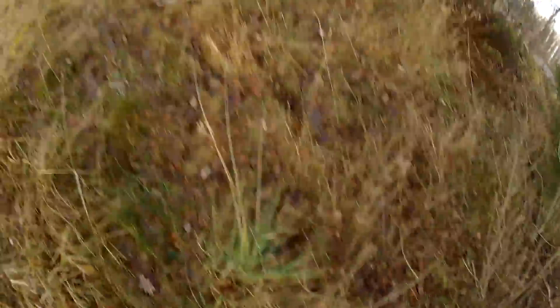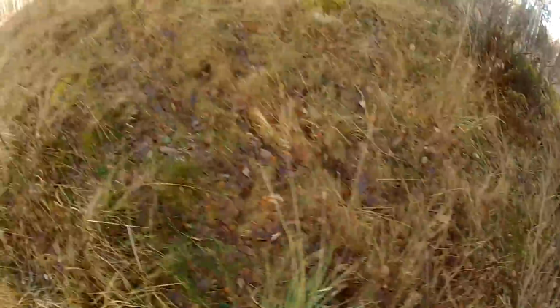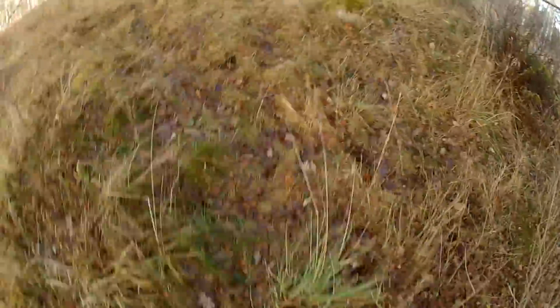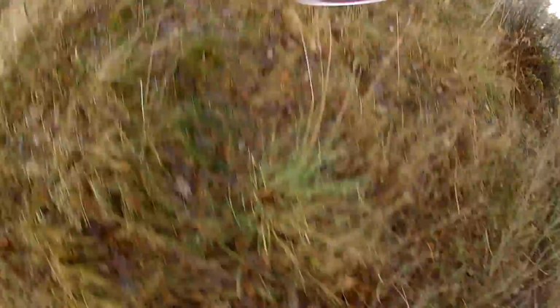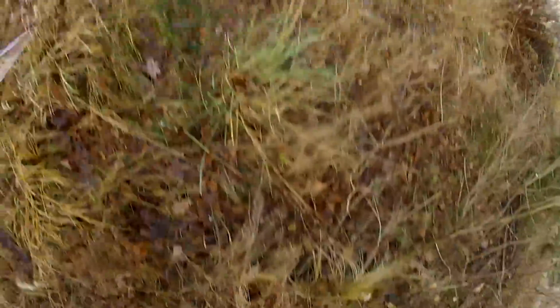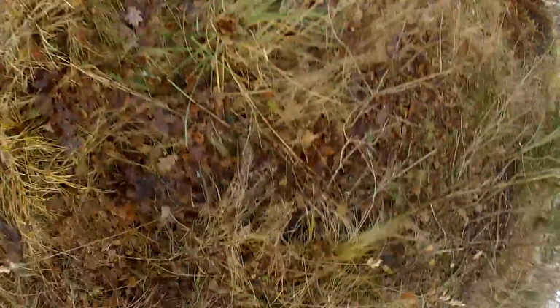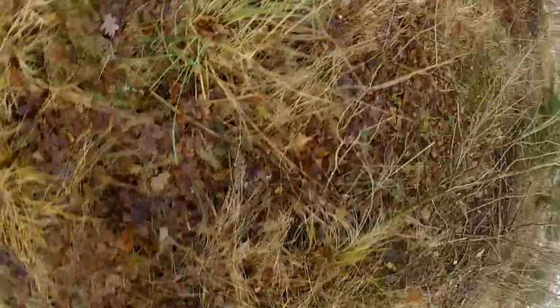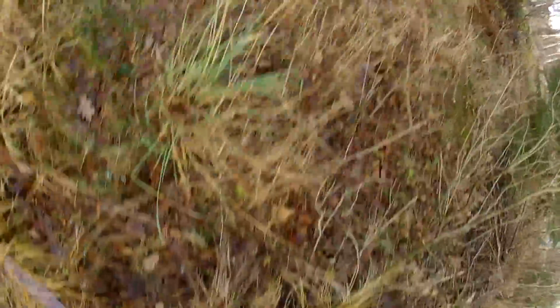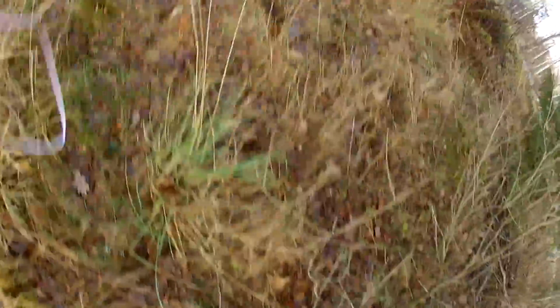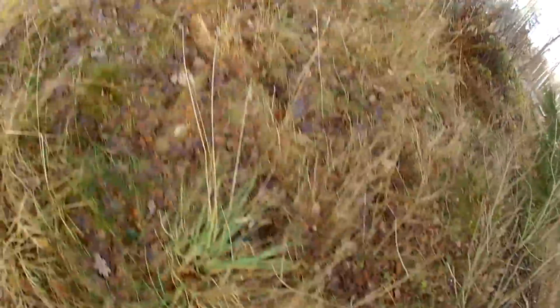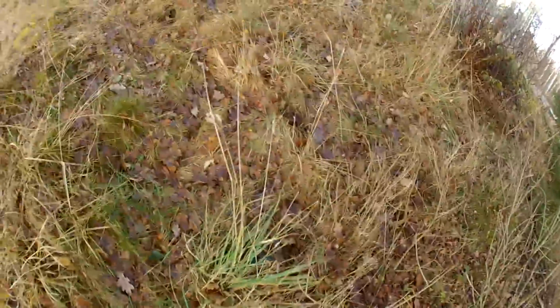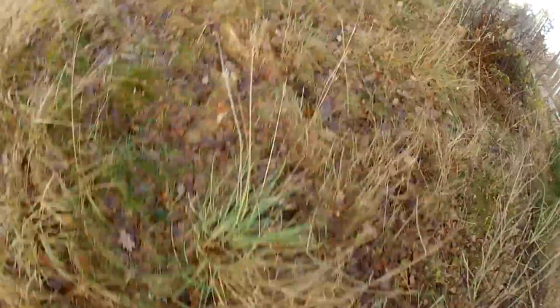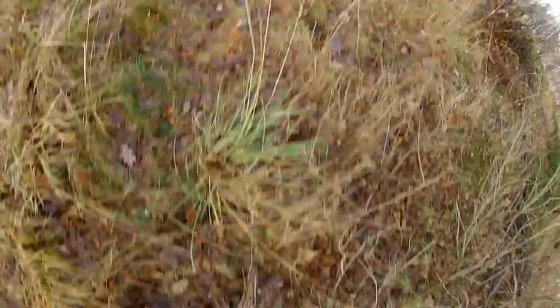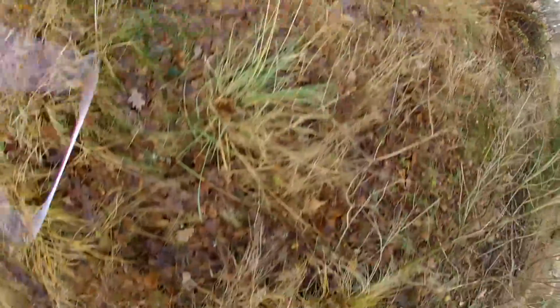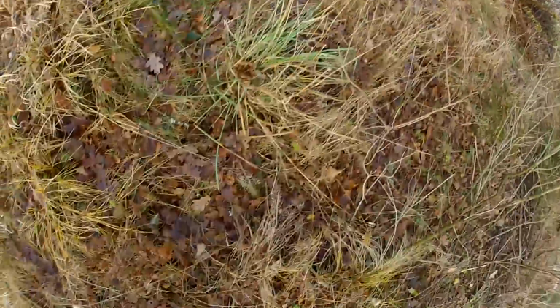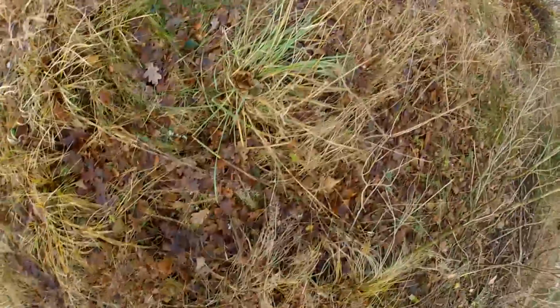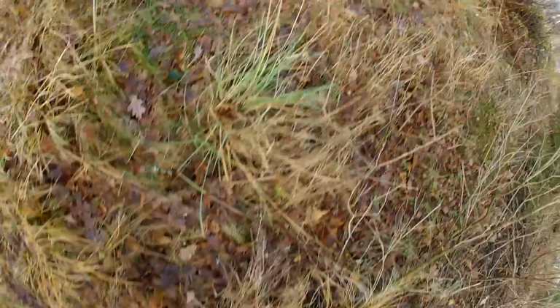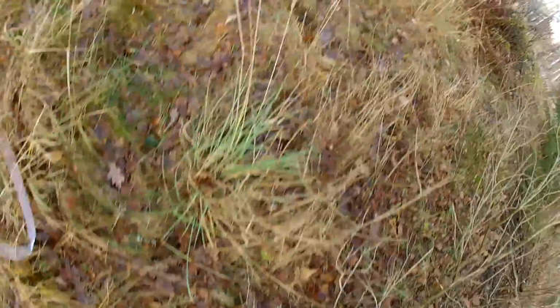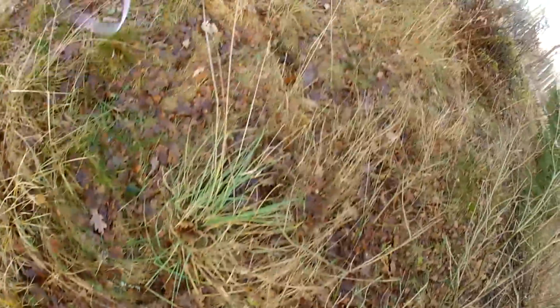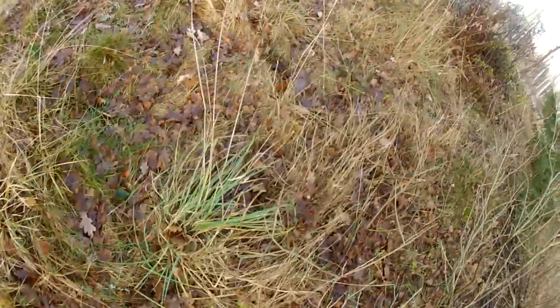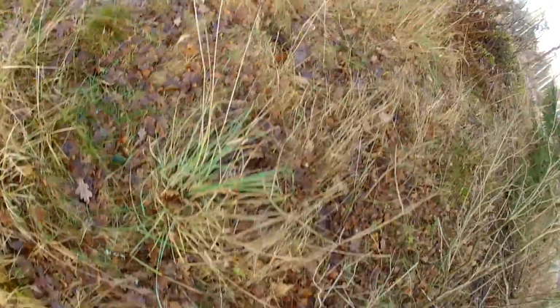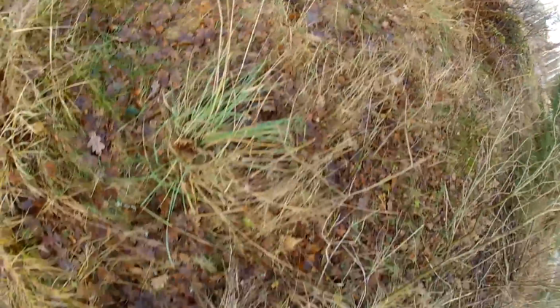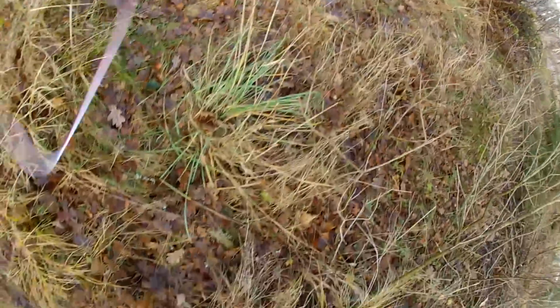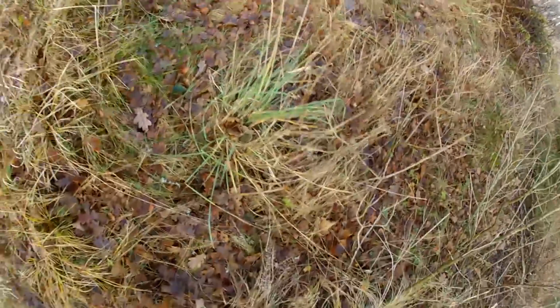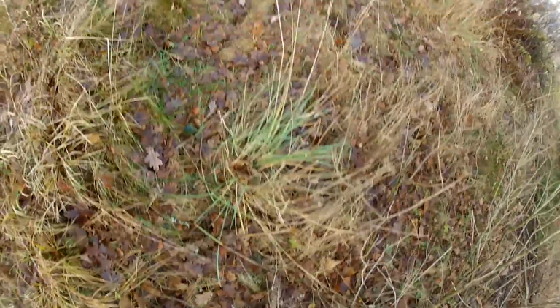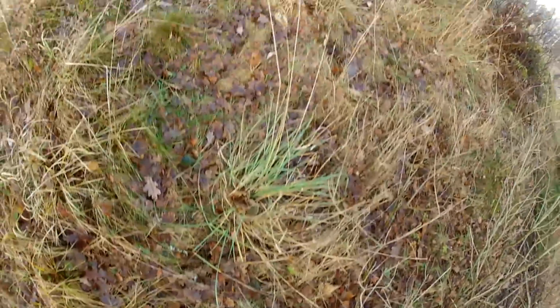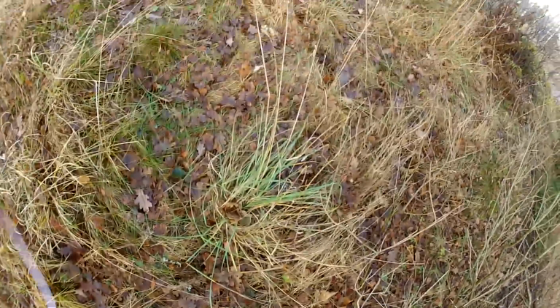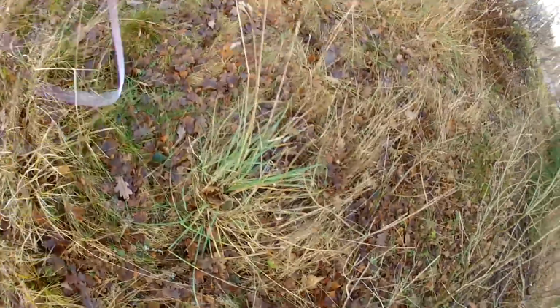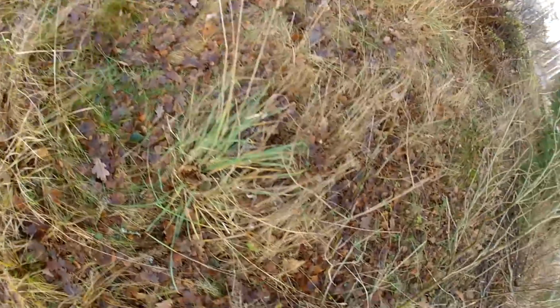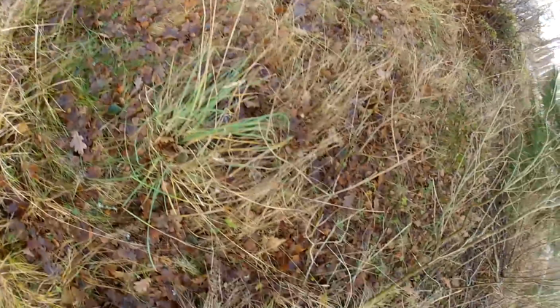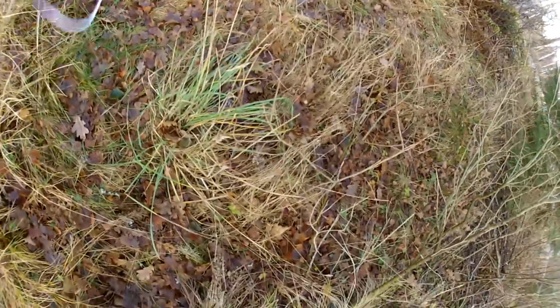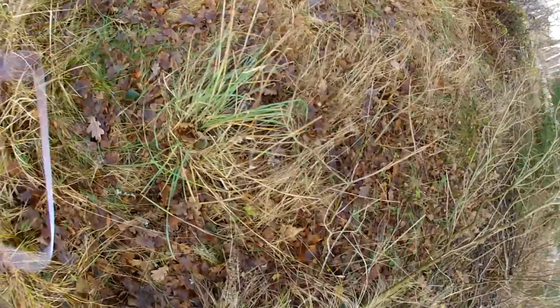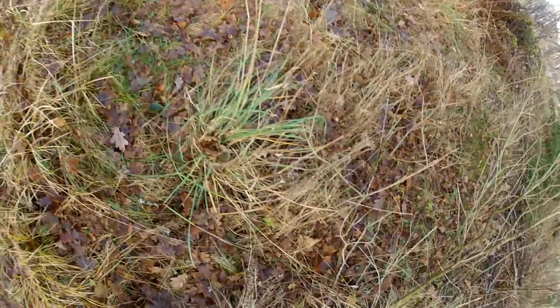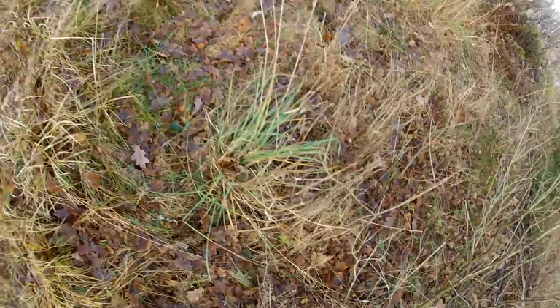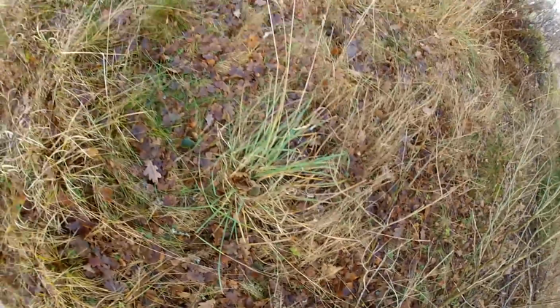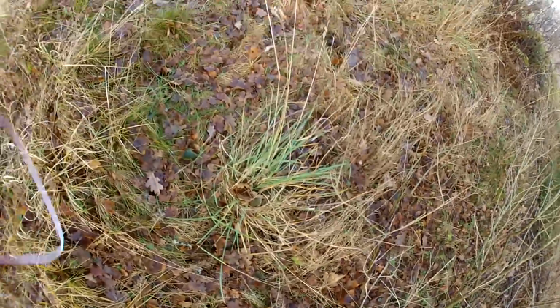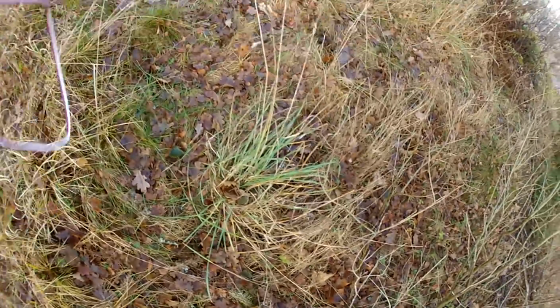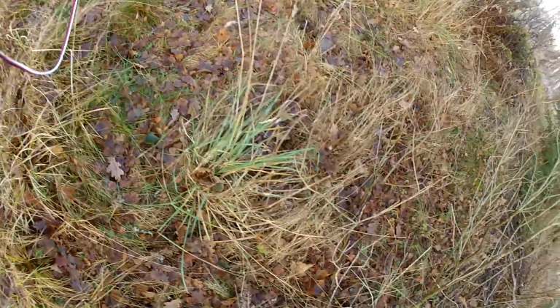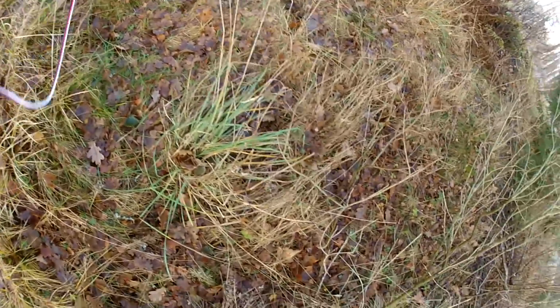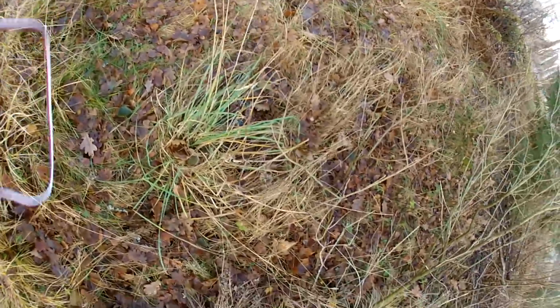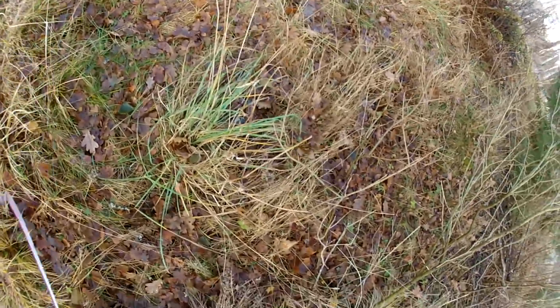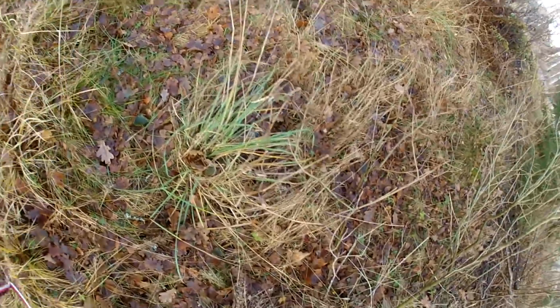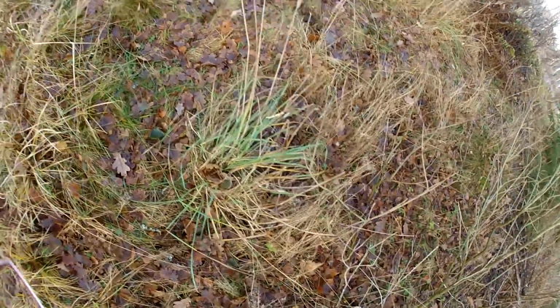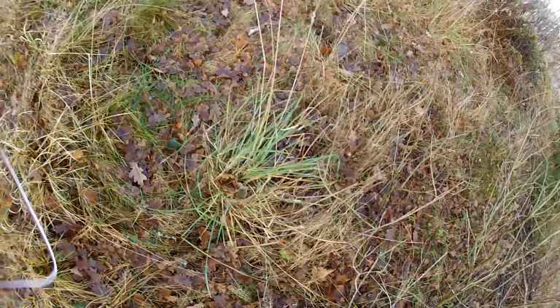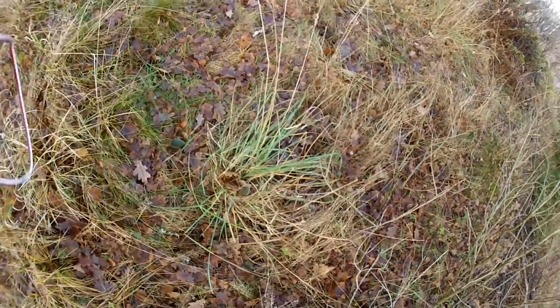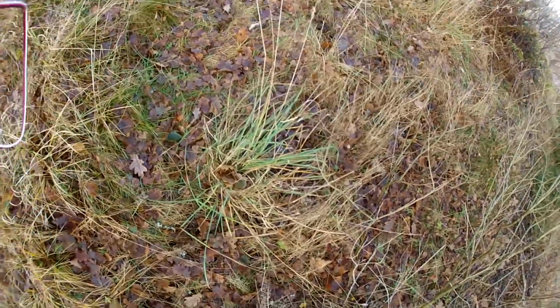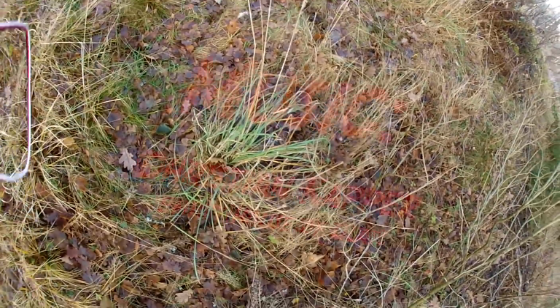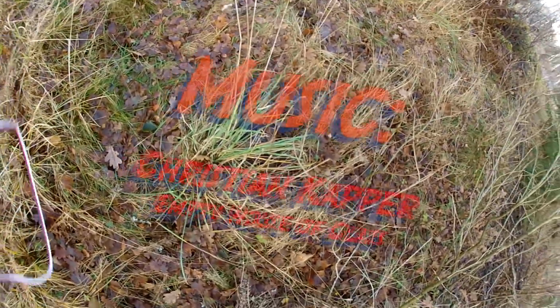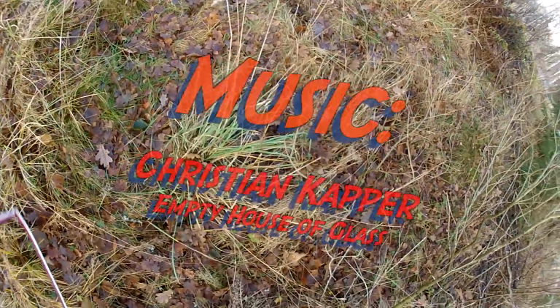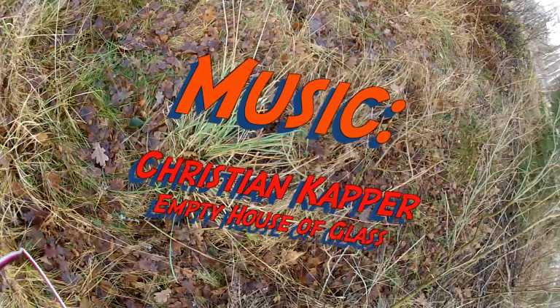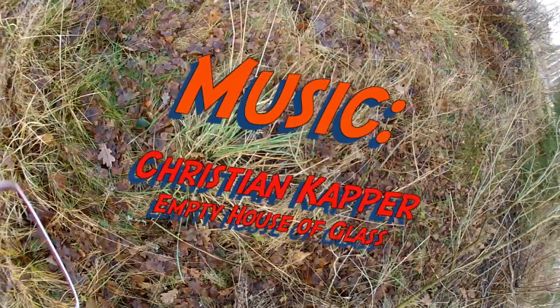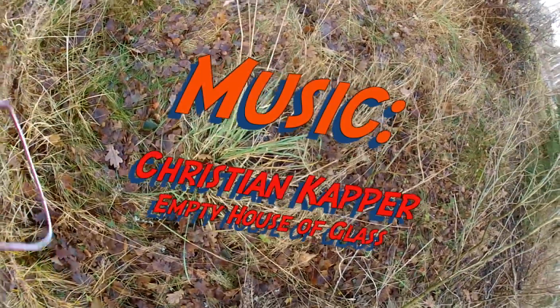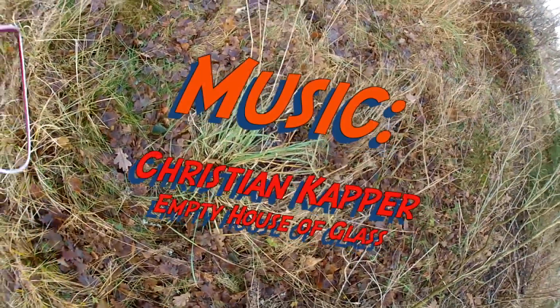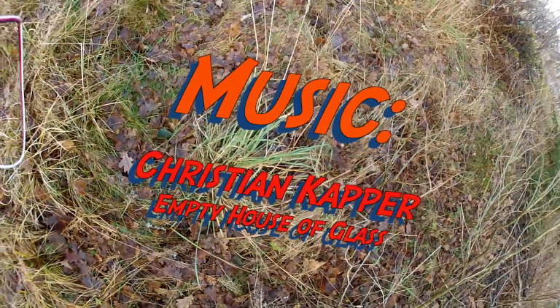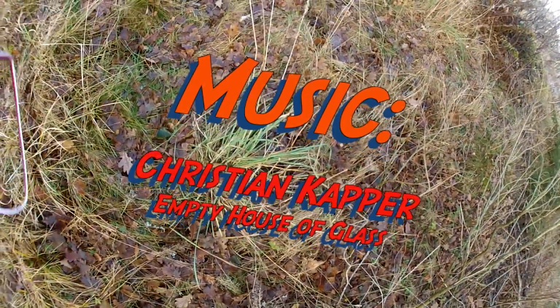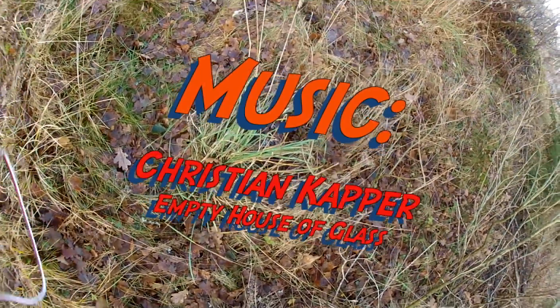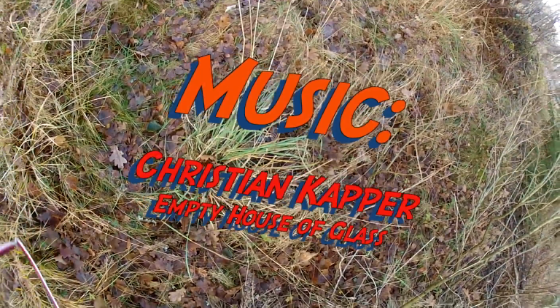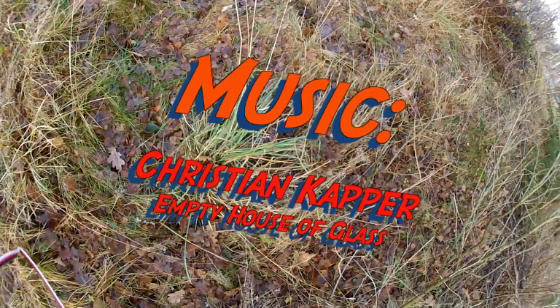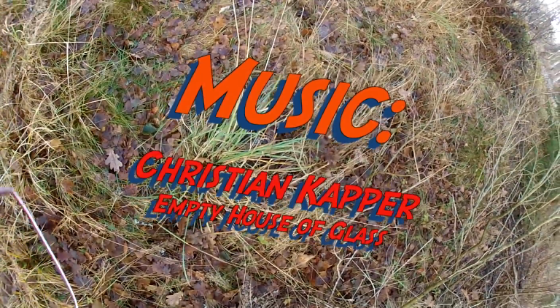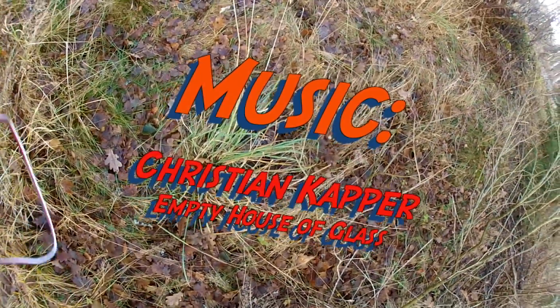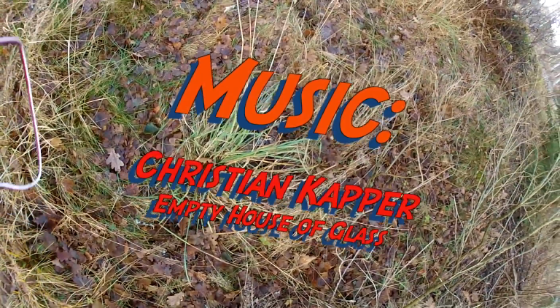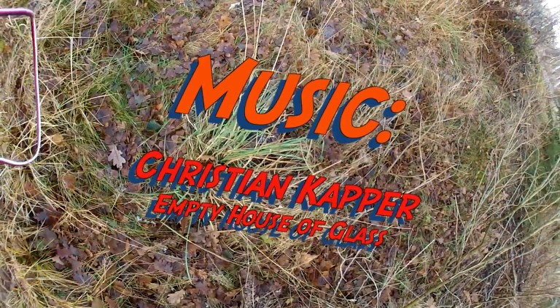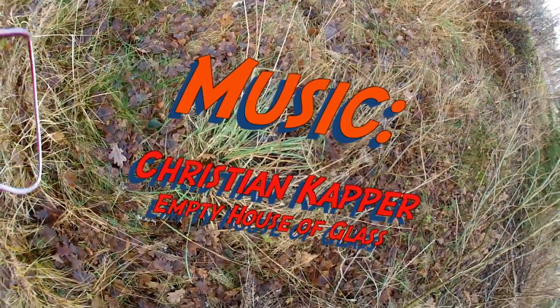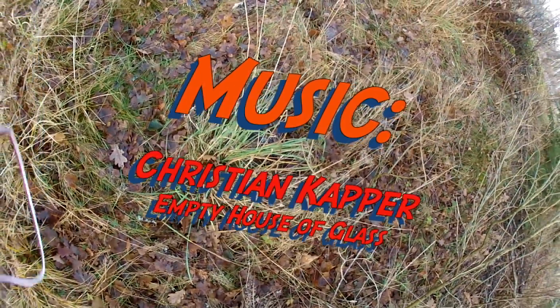Unfortunately I didn't make my goal of landing the airplane at my feet, but I still got some really amazing footage. So I'm happy.